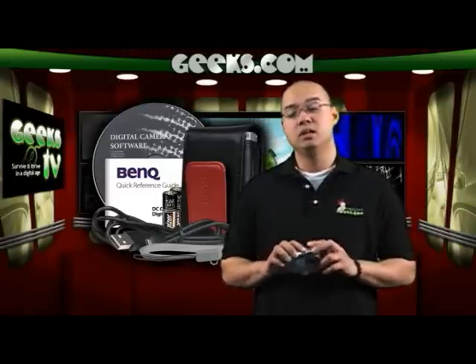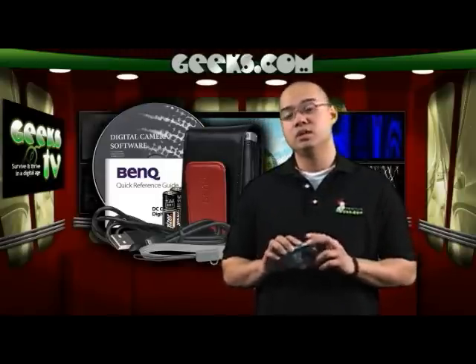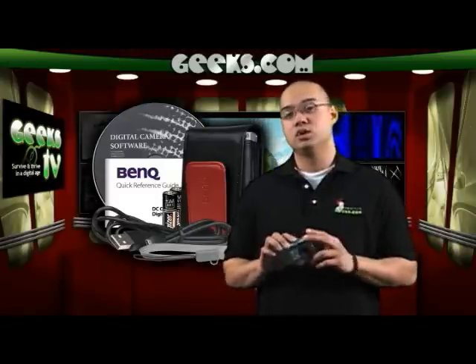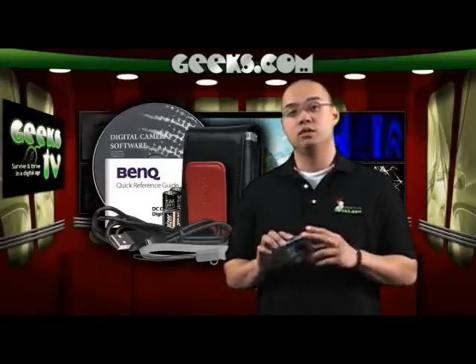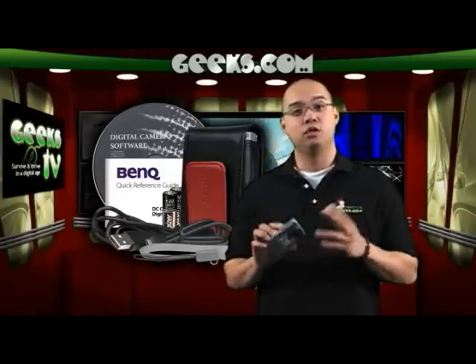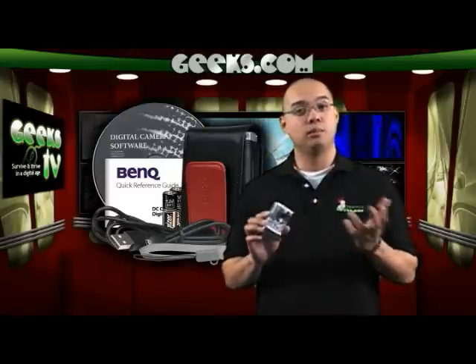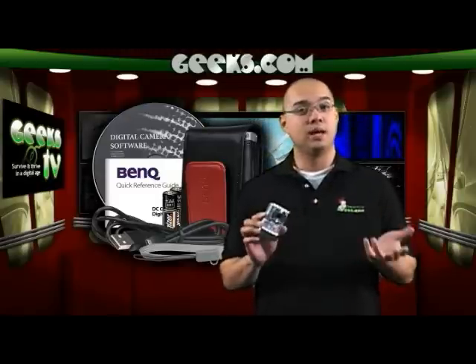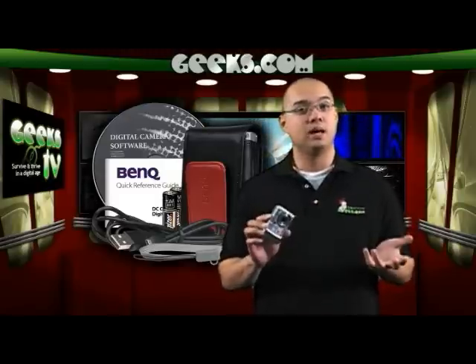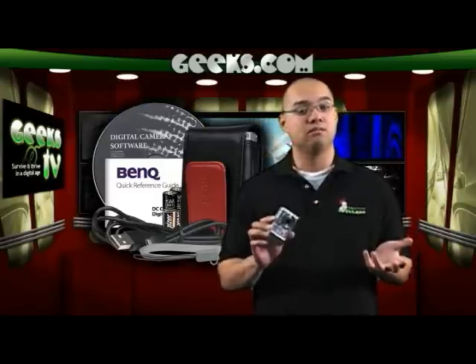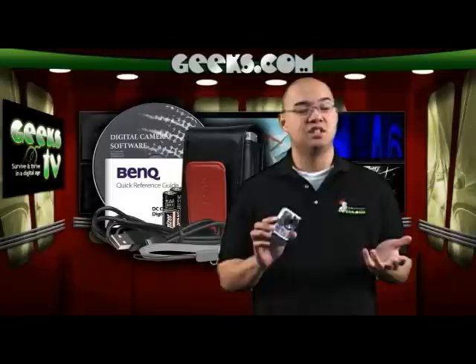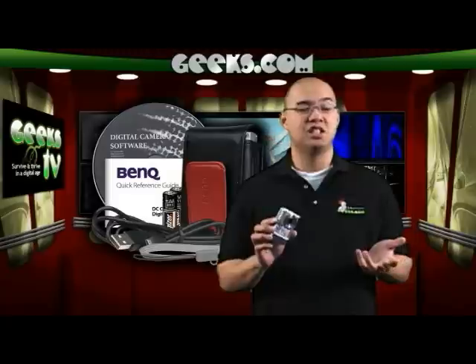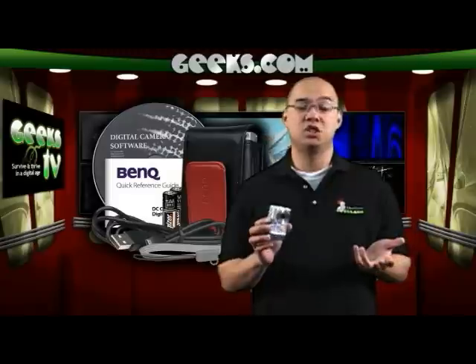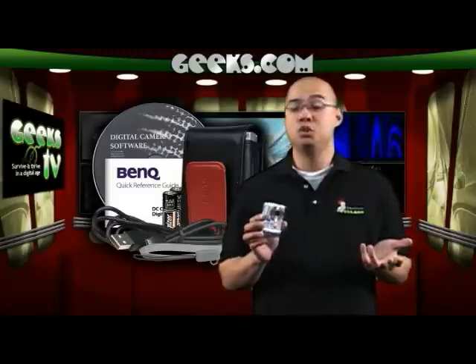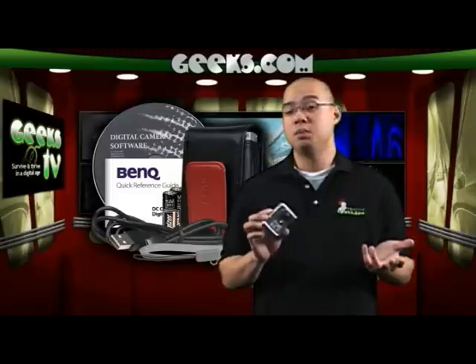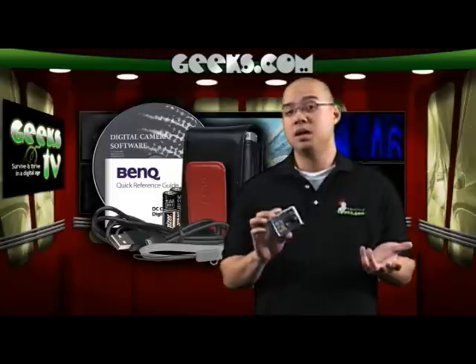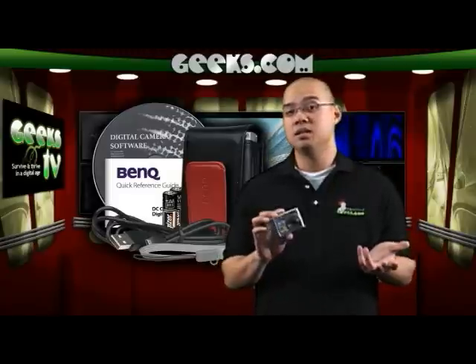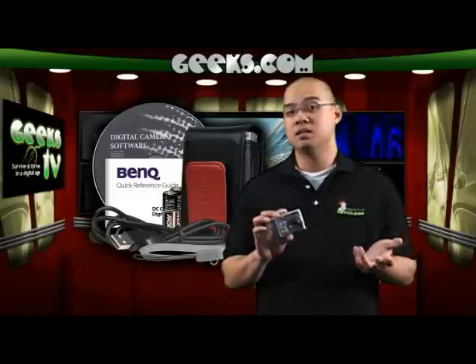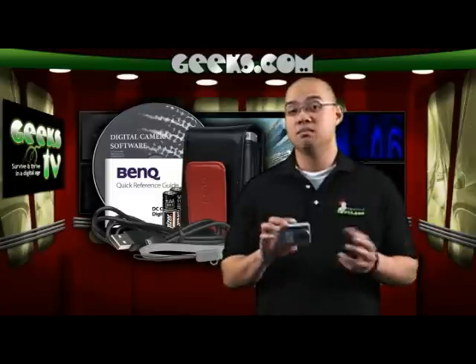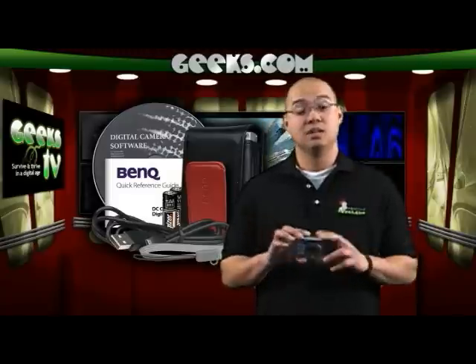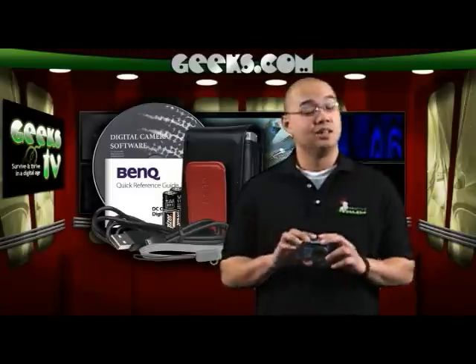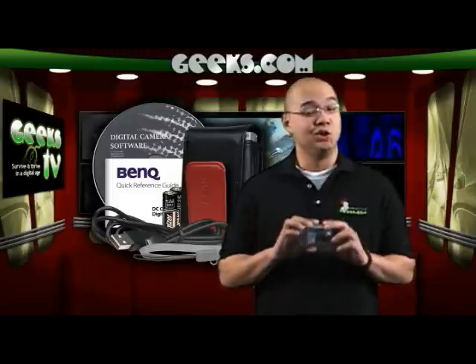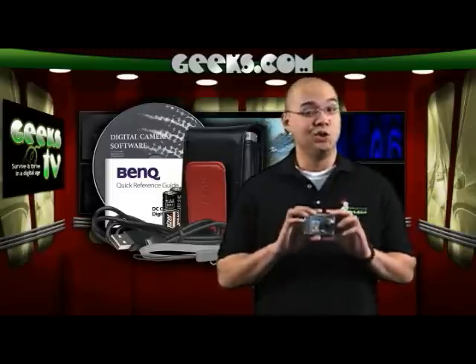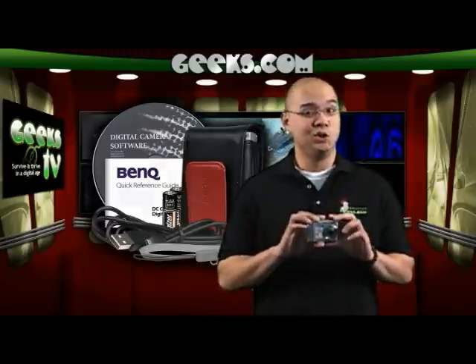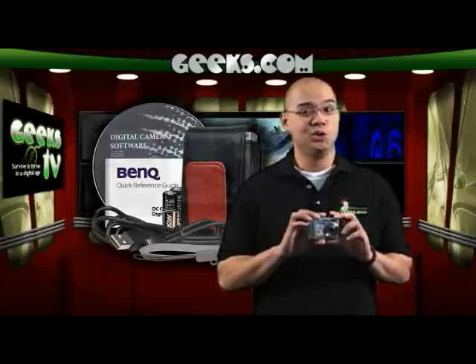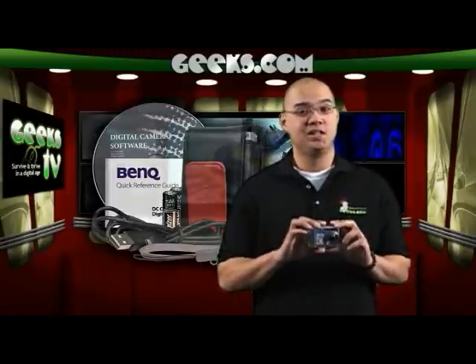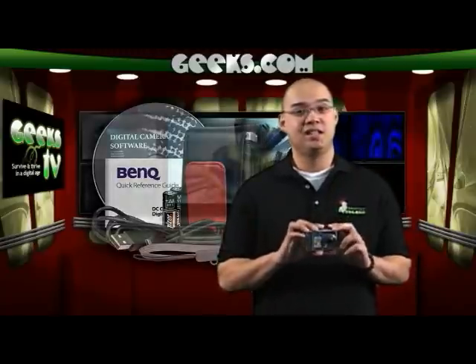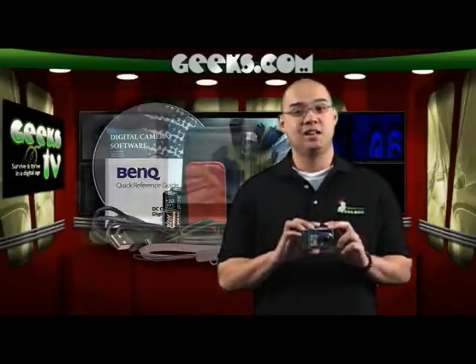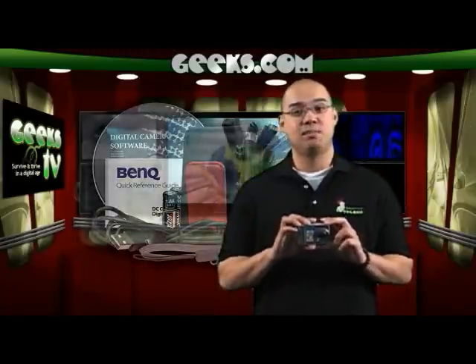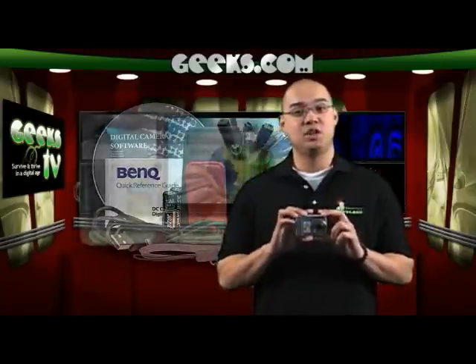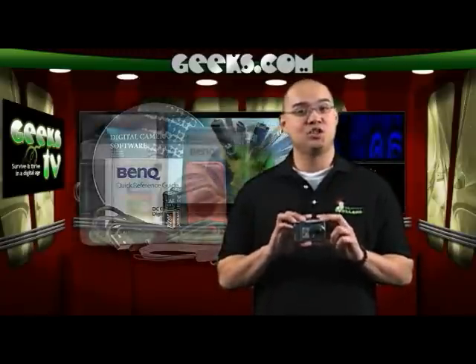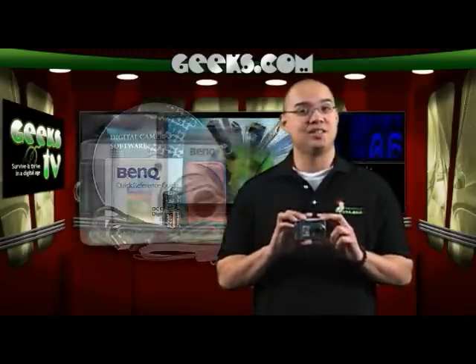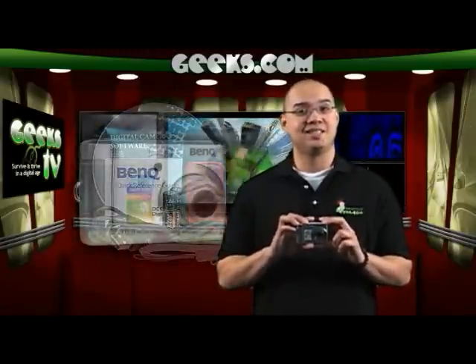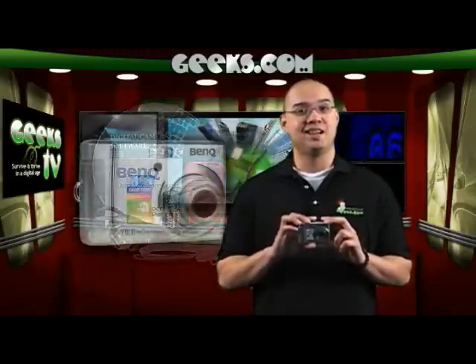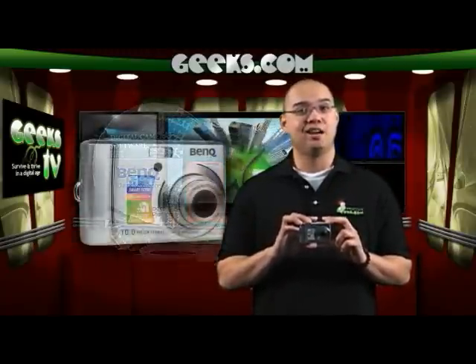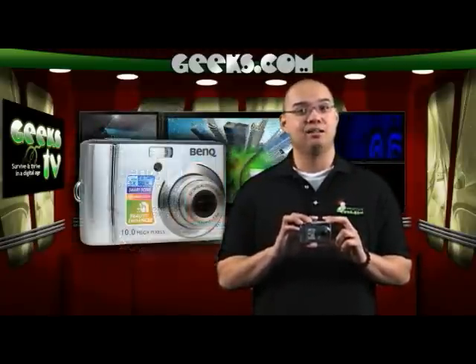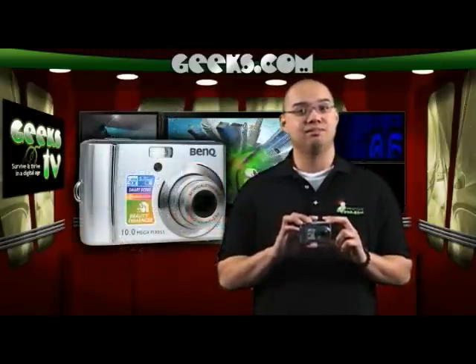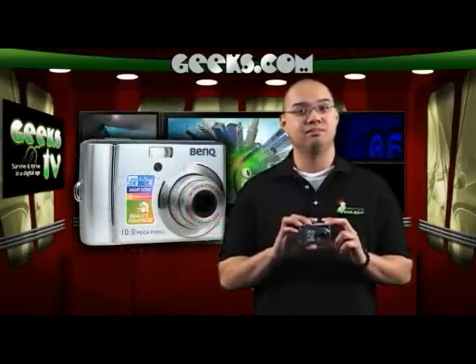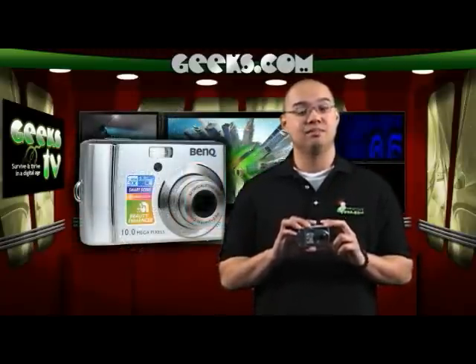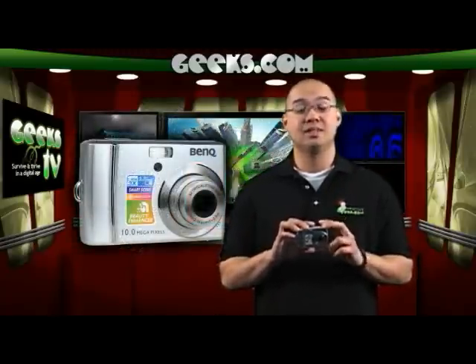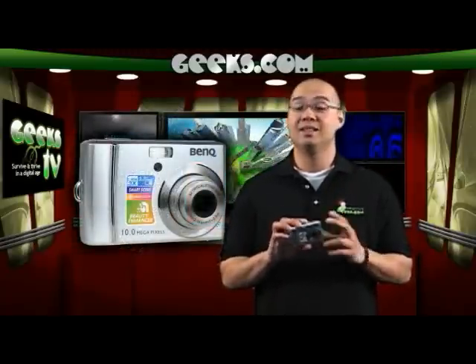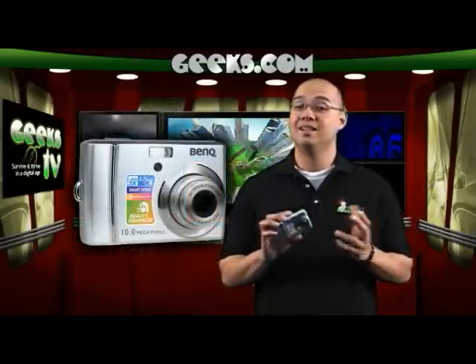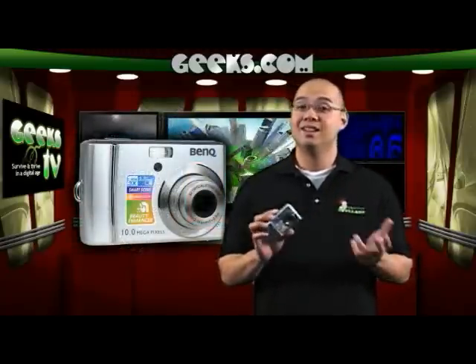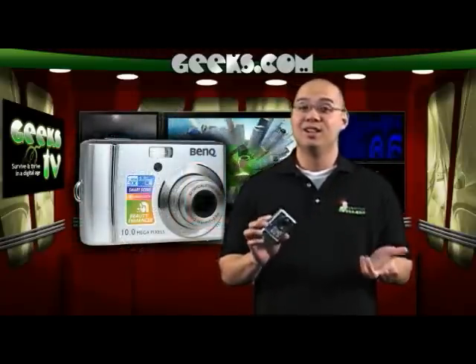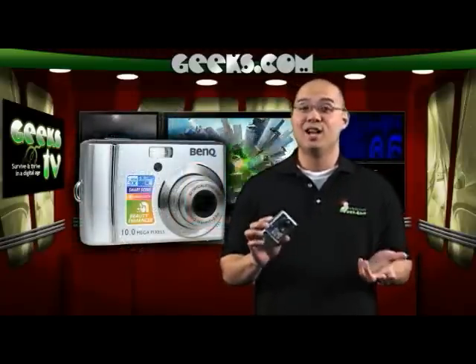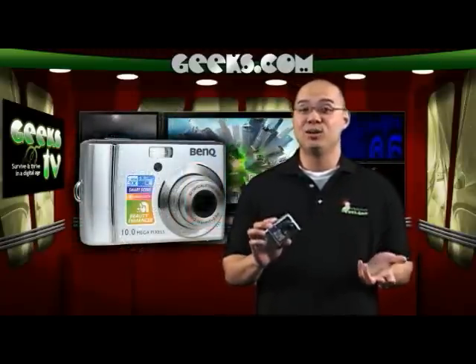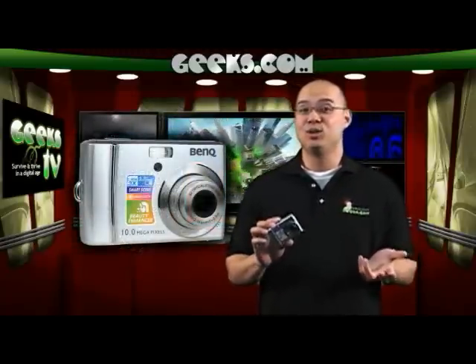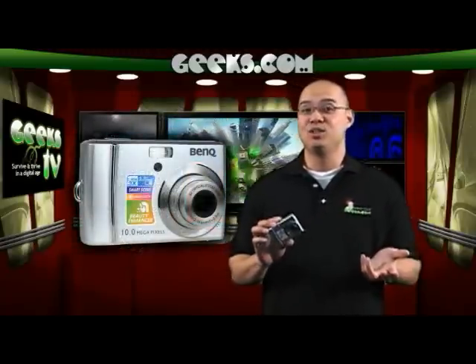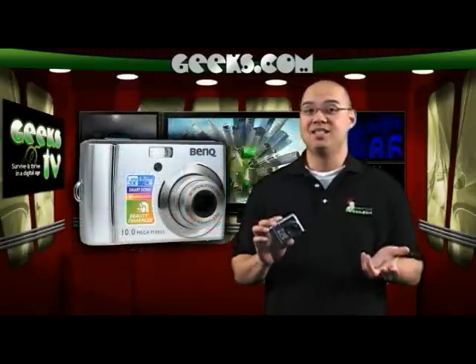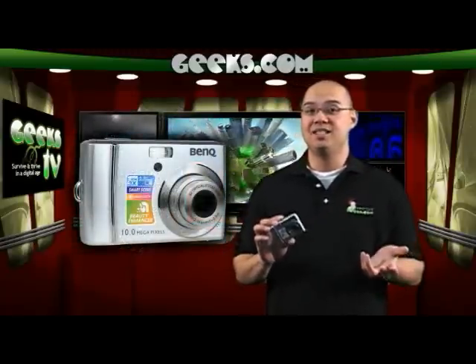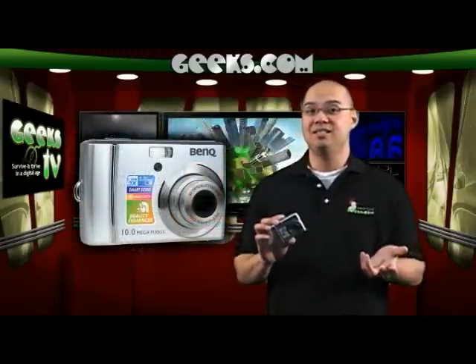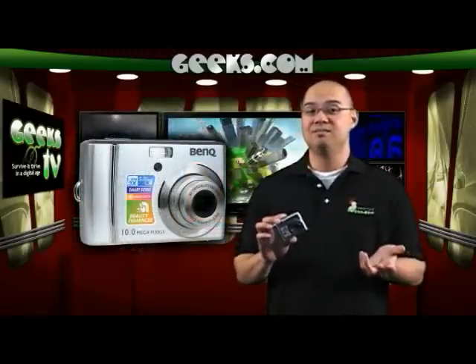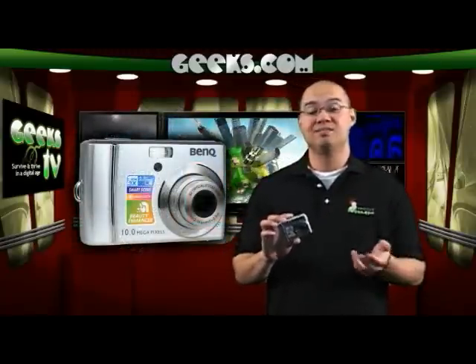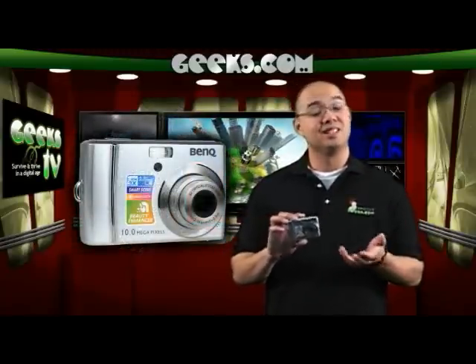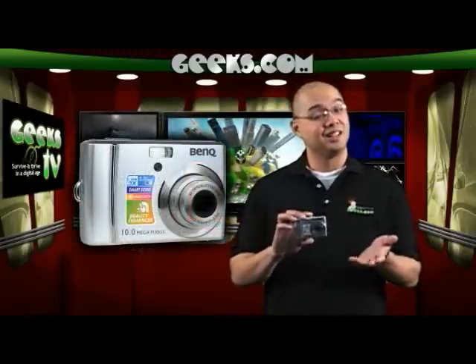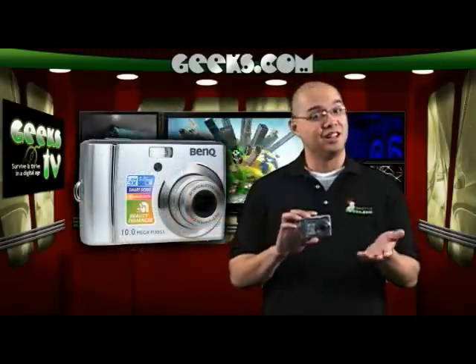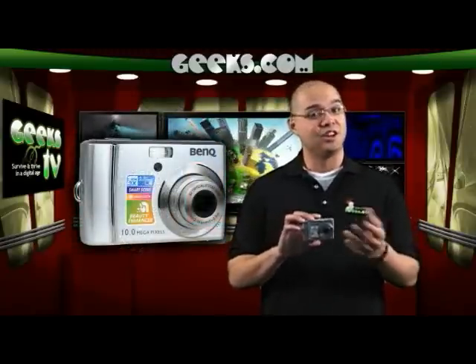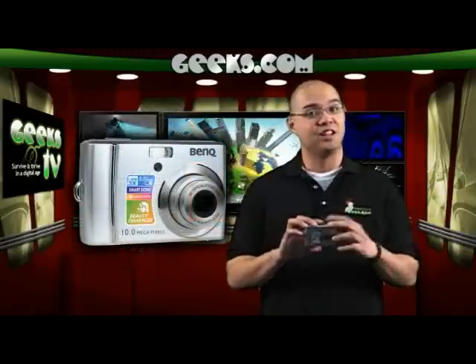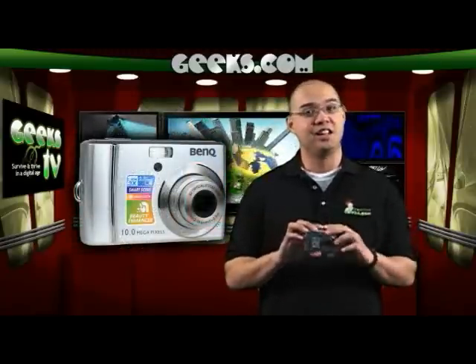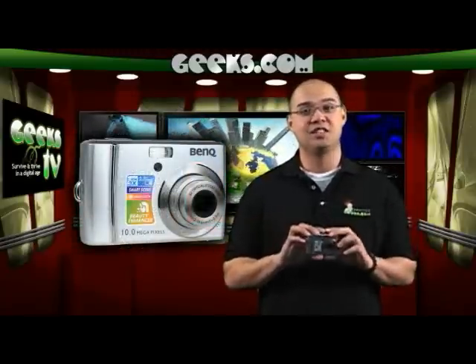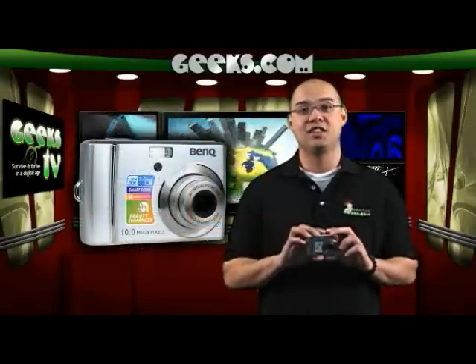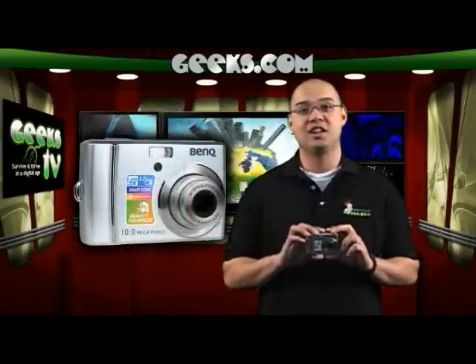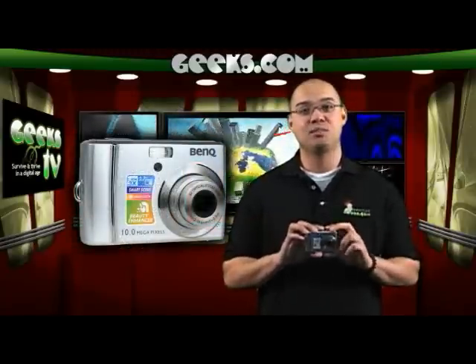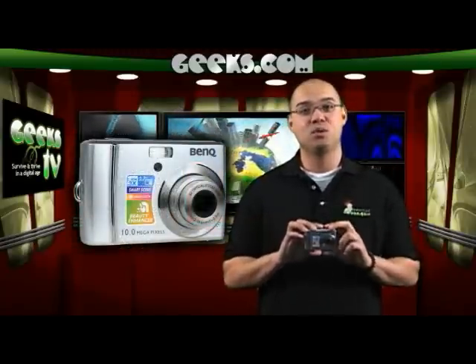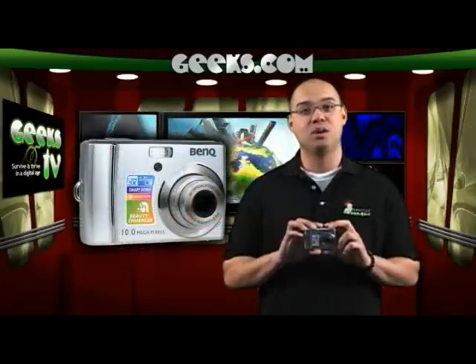So for about 62 bucks, you too can take pictures in style. Like what you see? Click on the link to find out more.